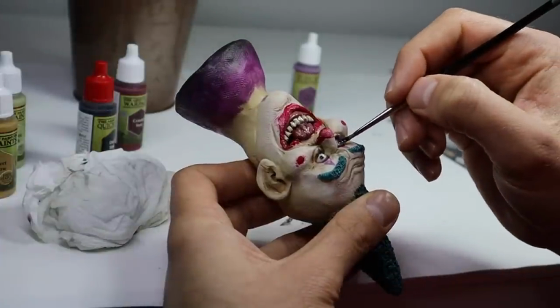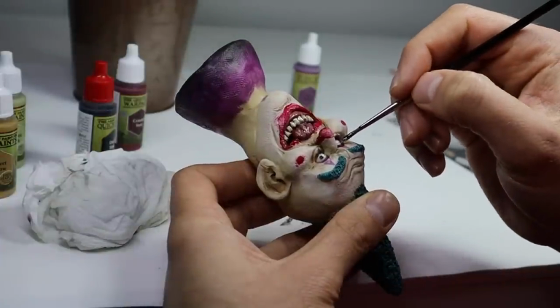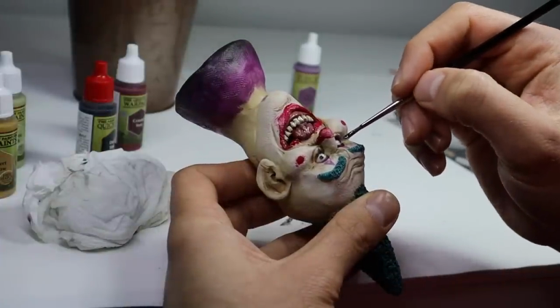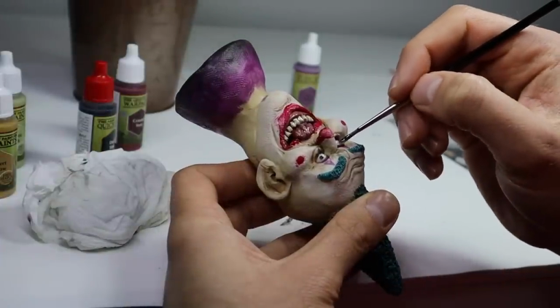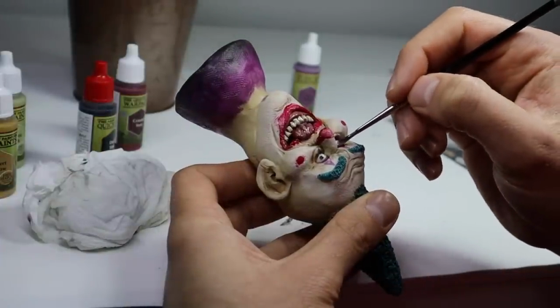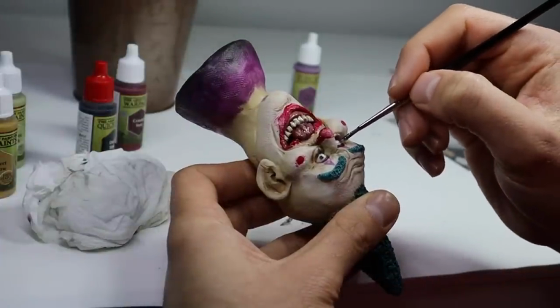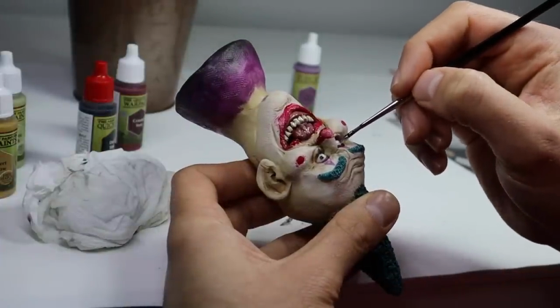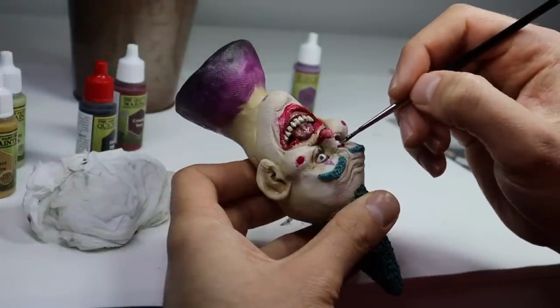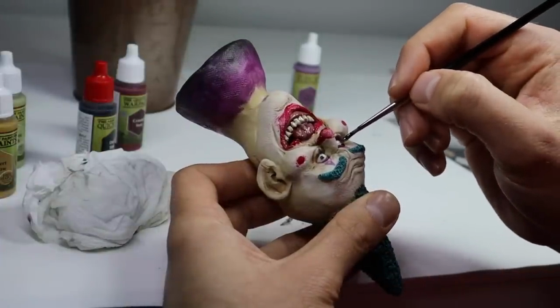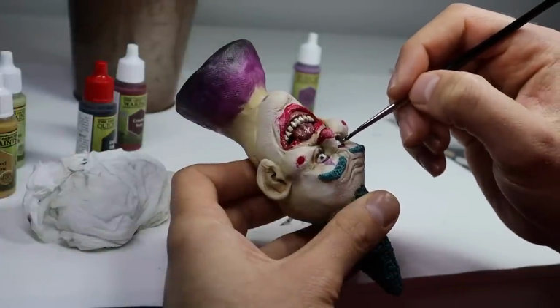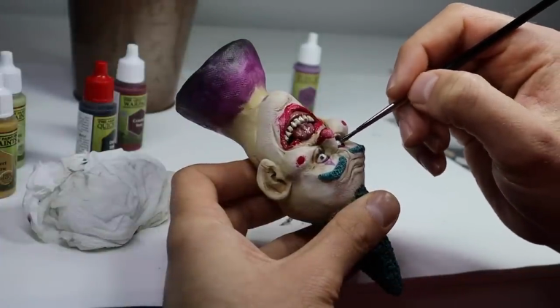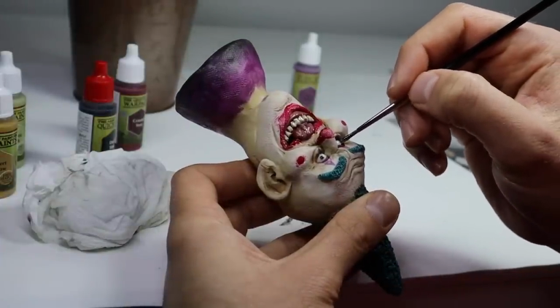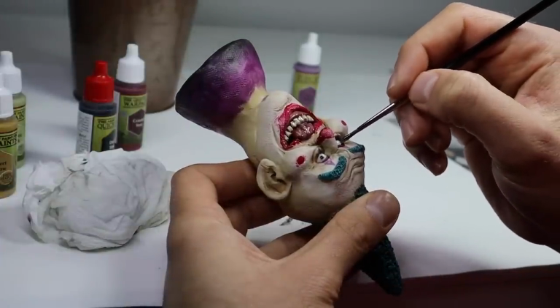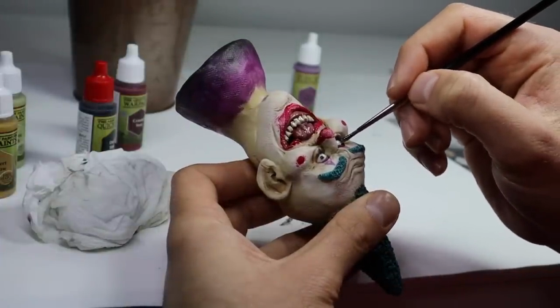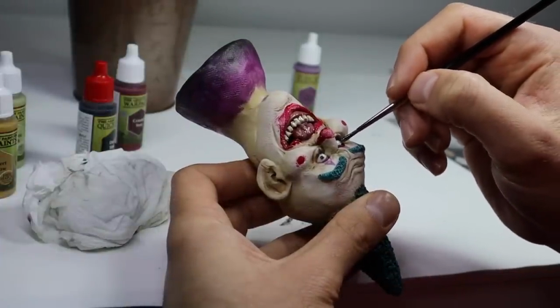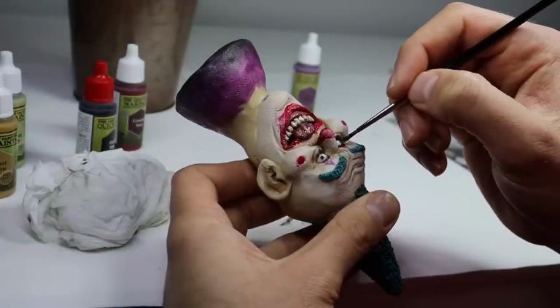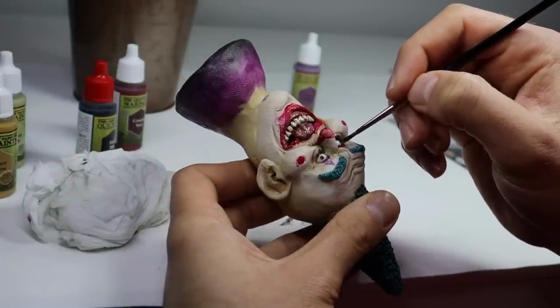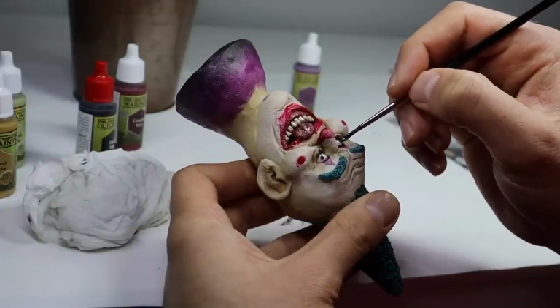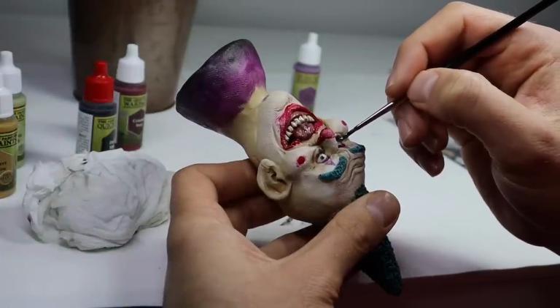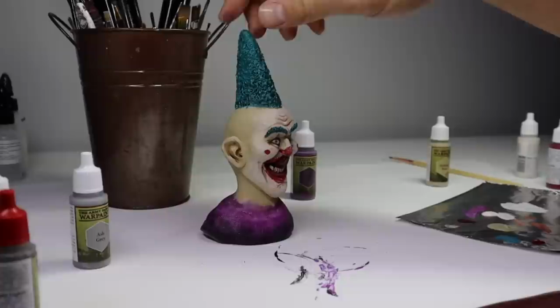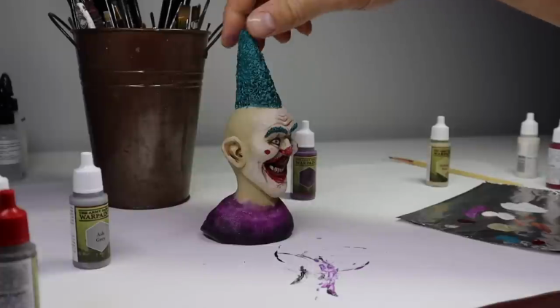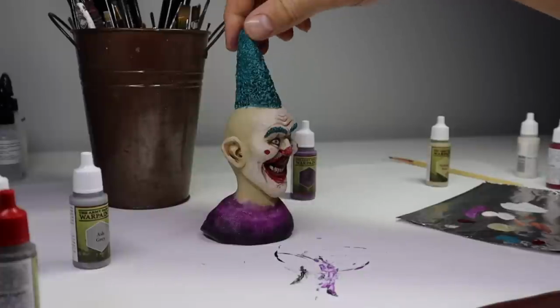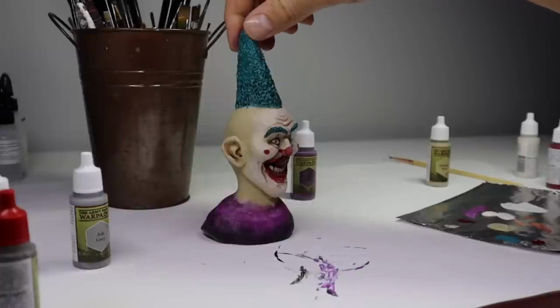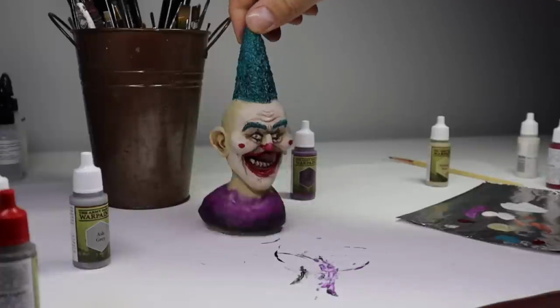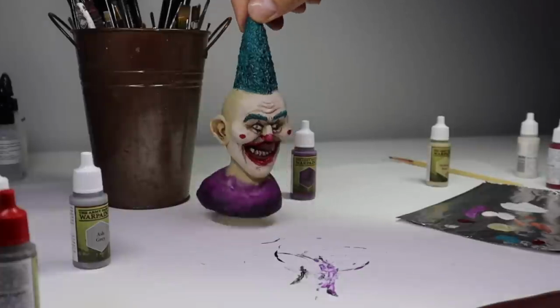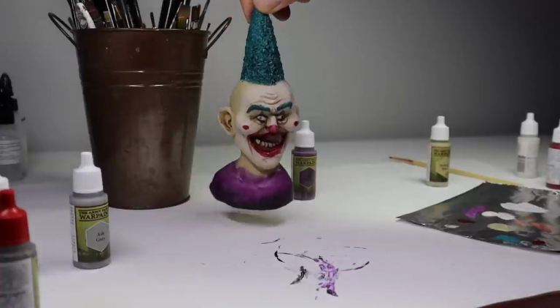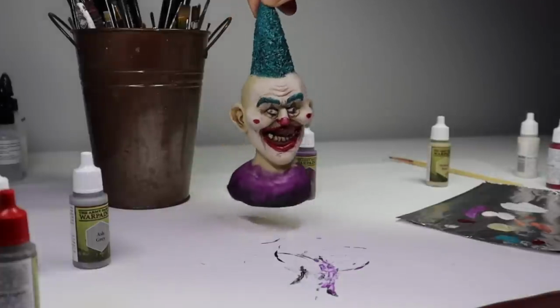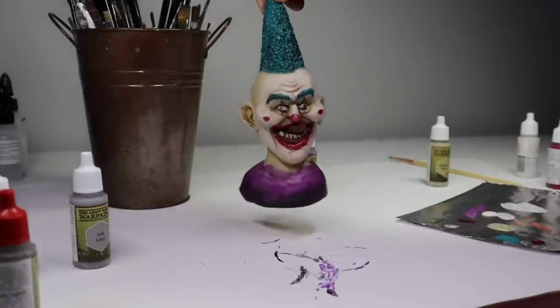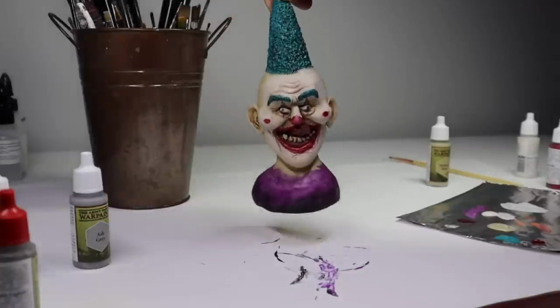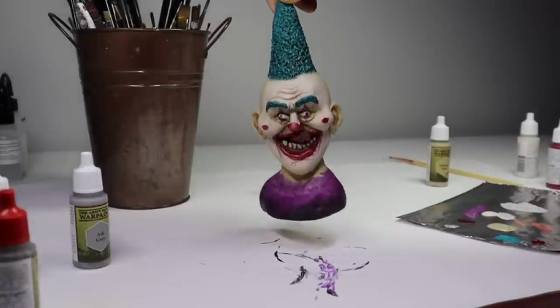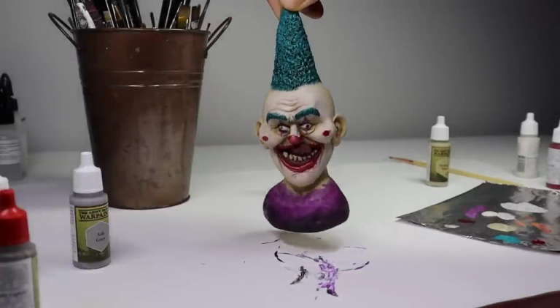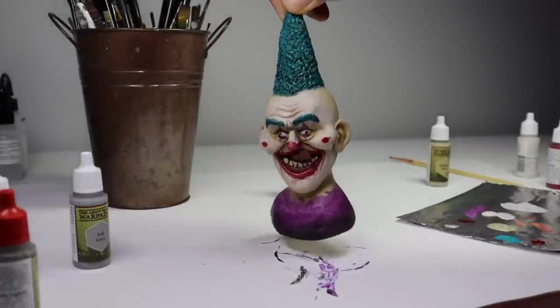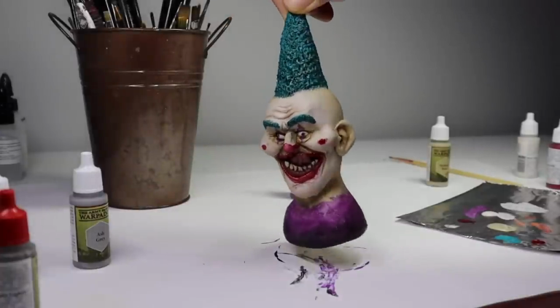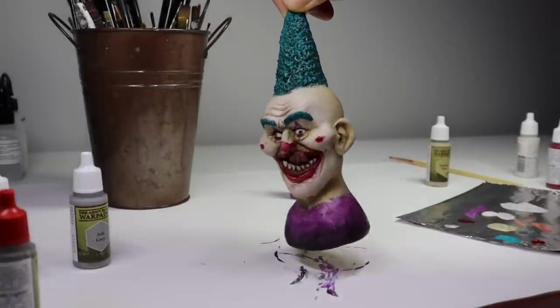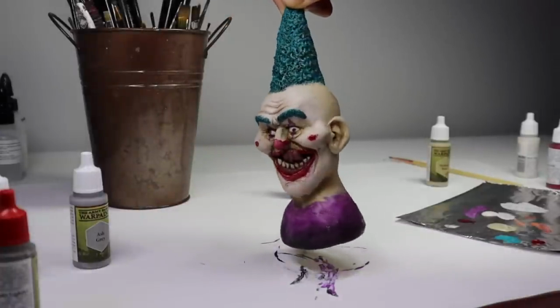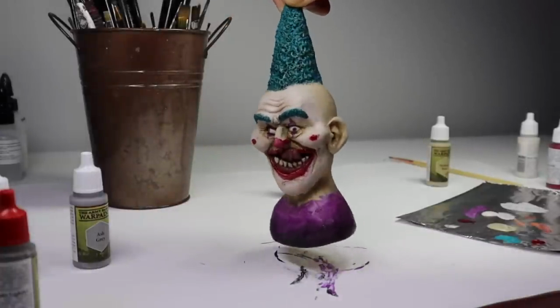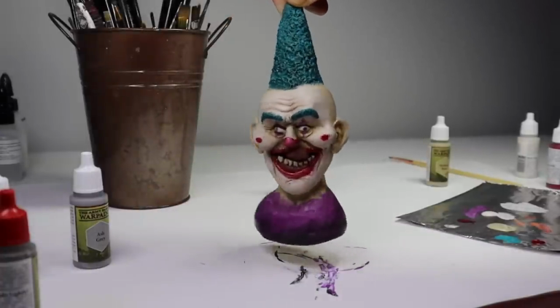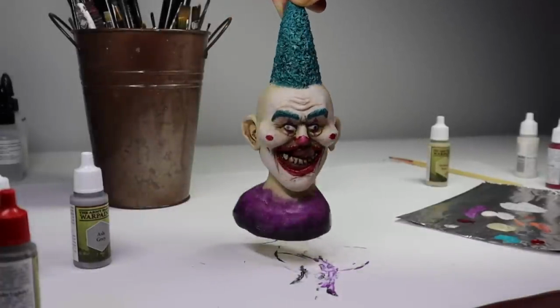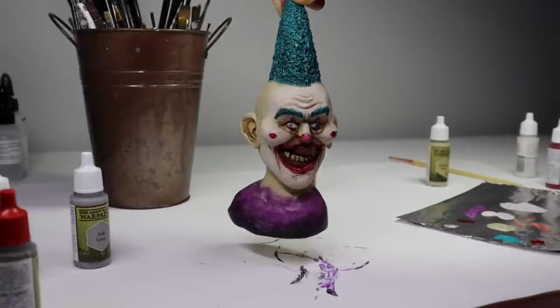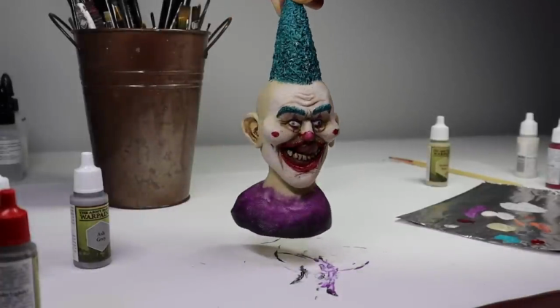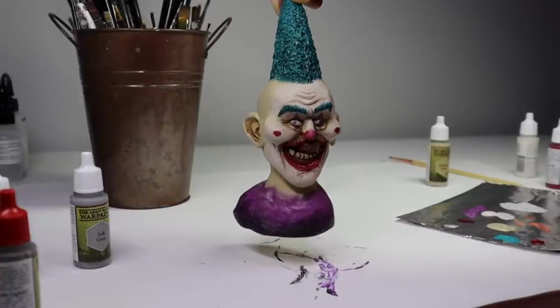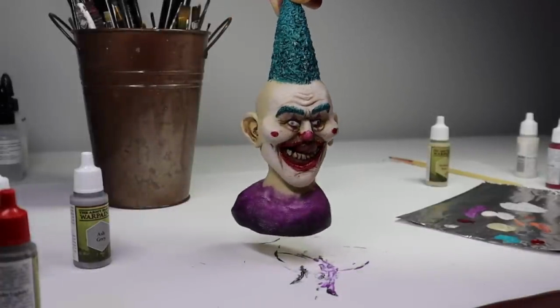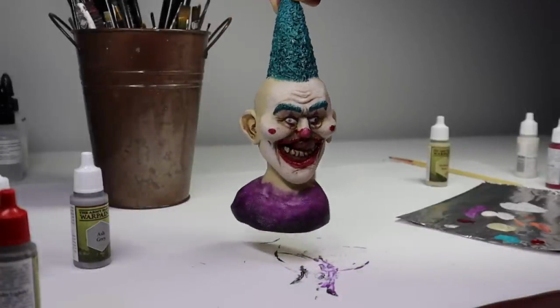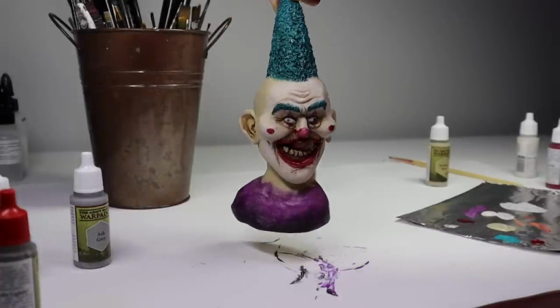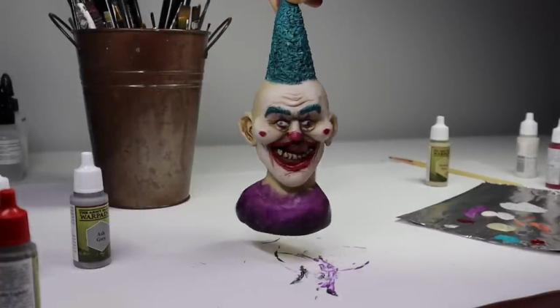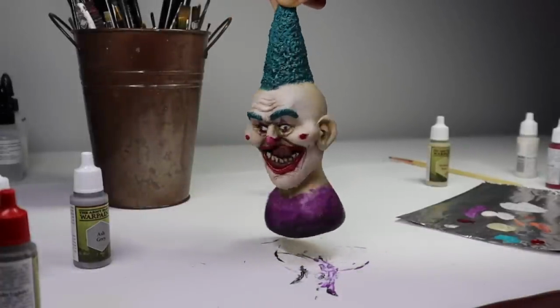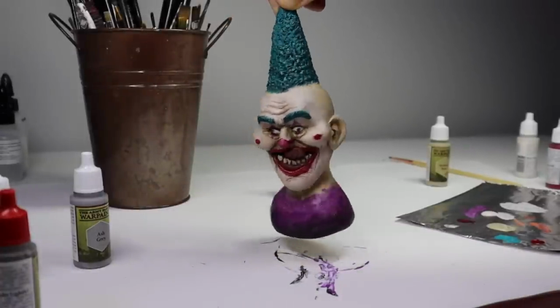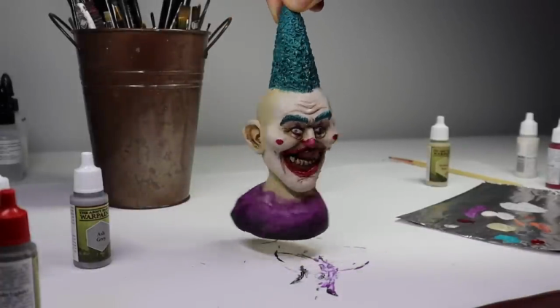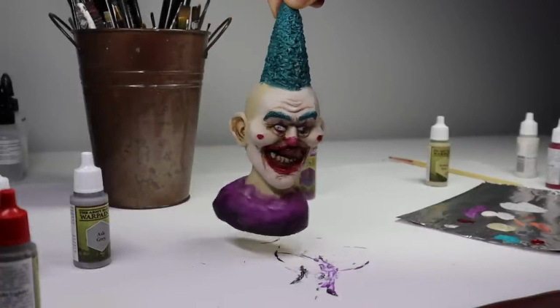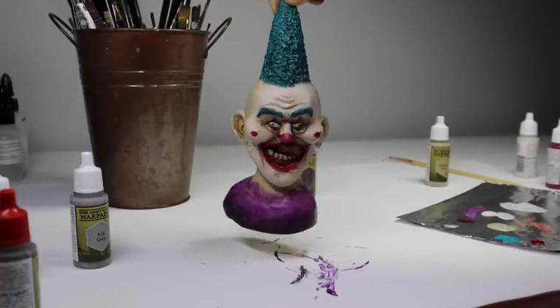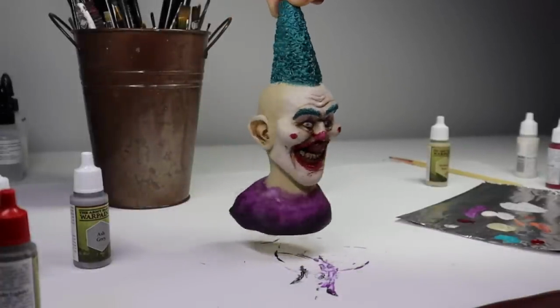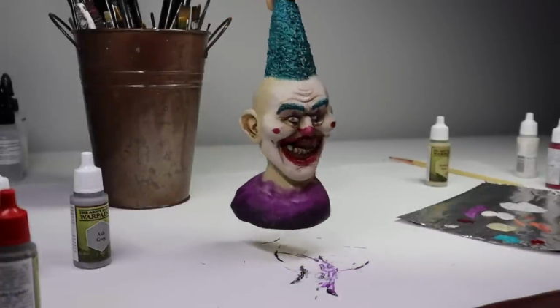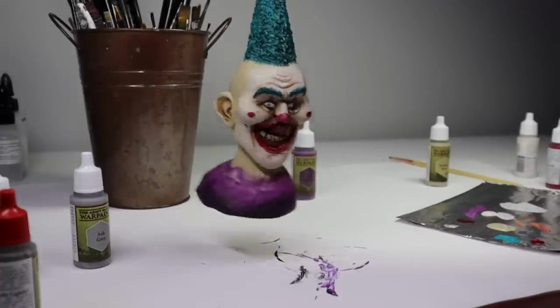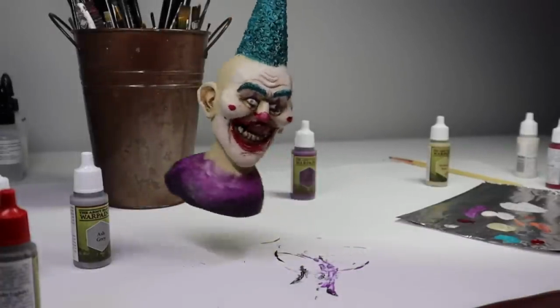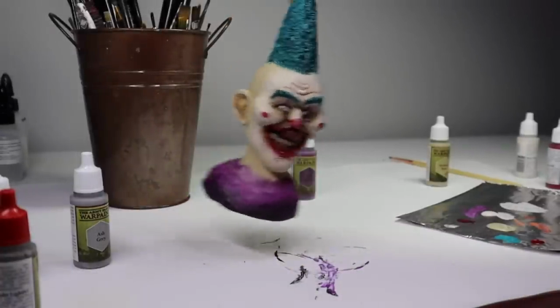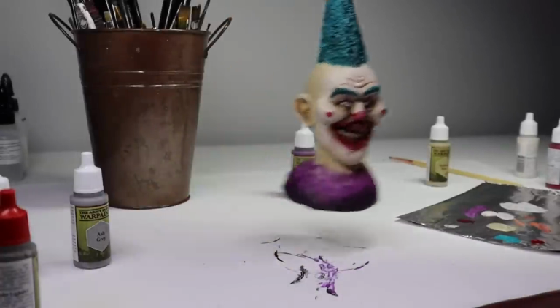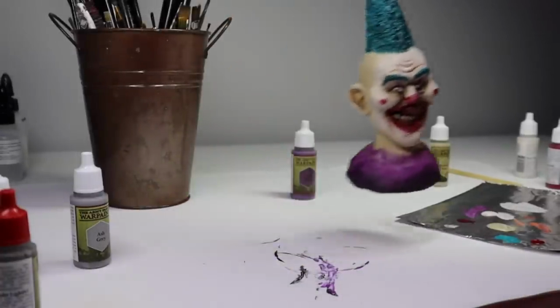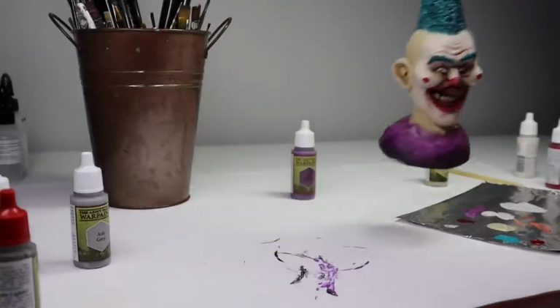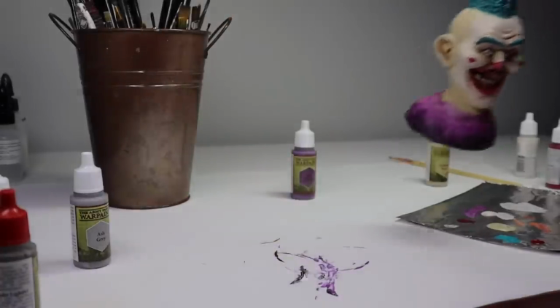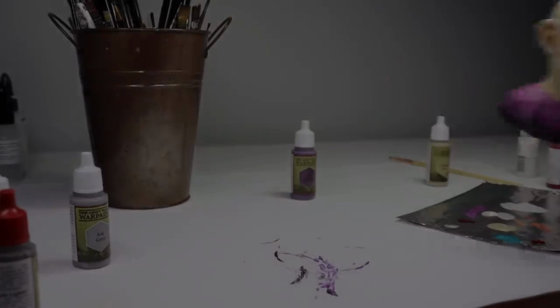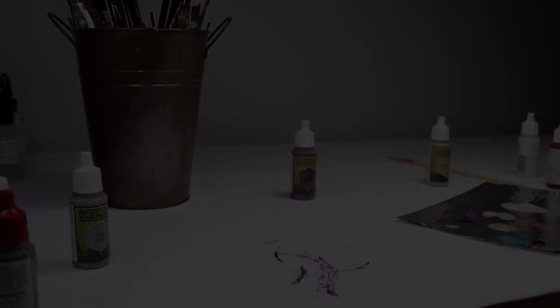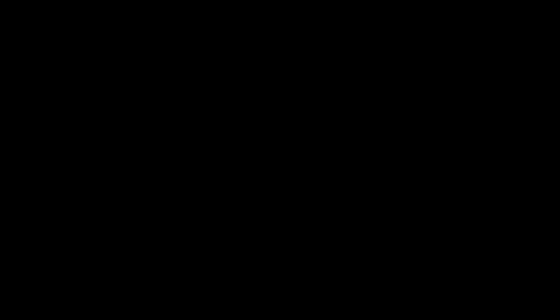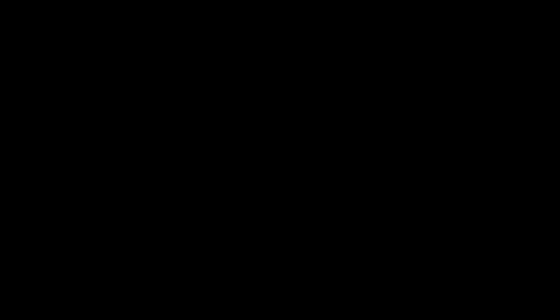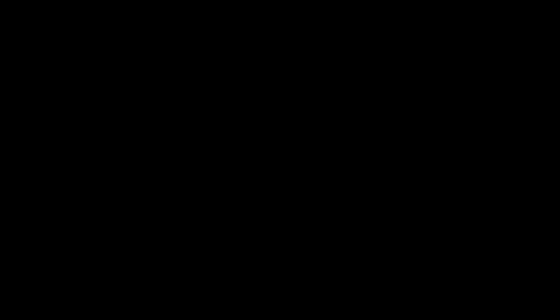And there we go — Sprinkles is done. On to the next one.